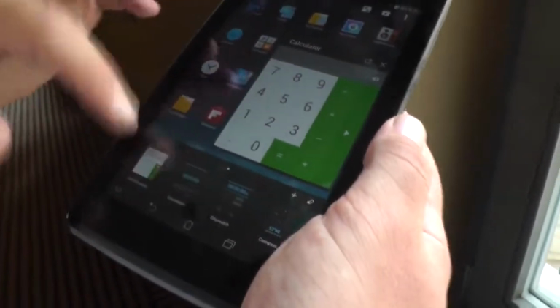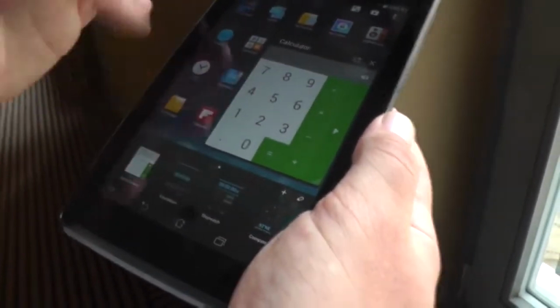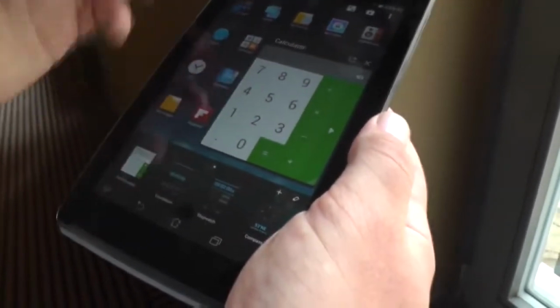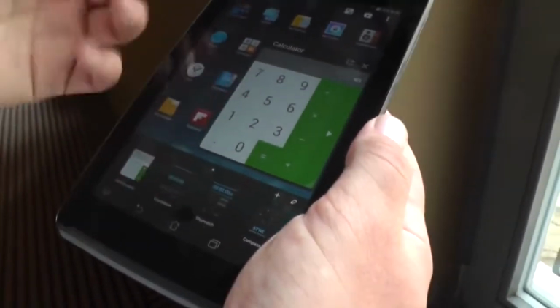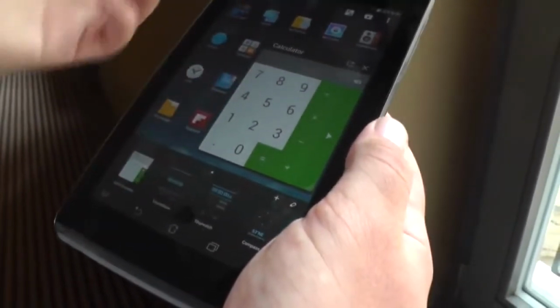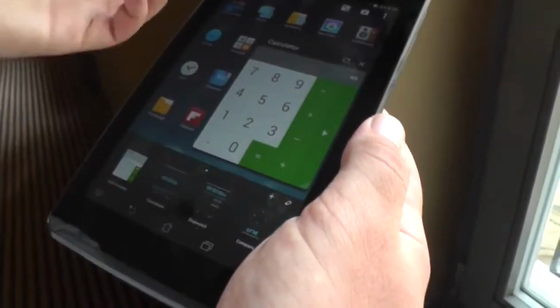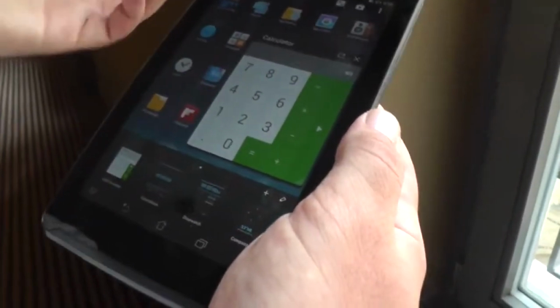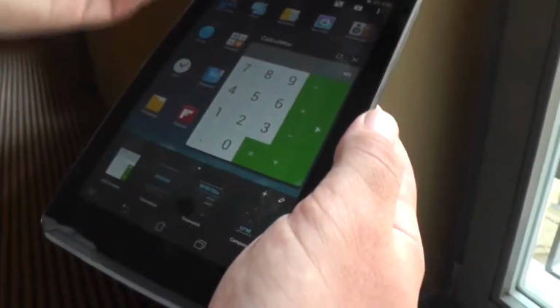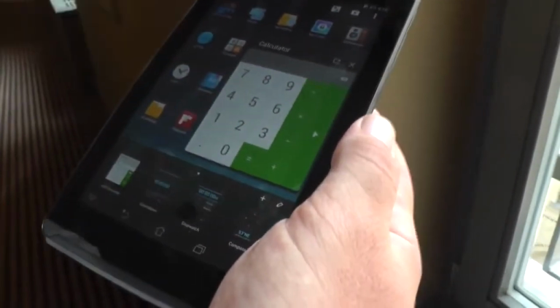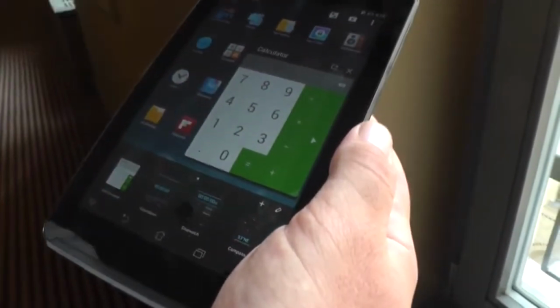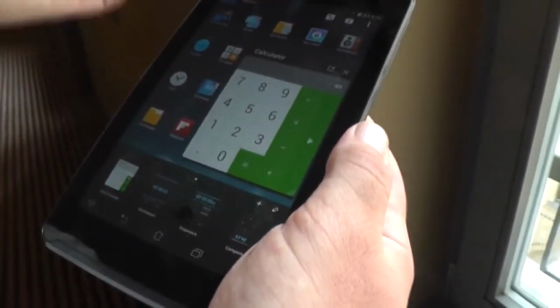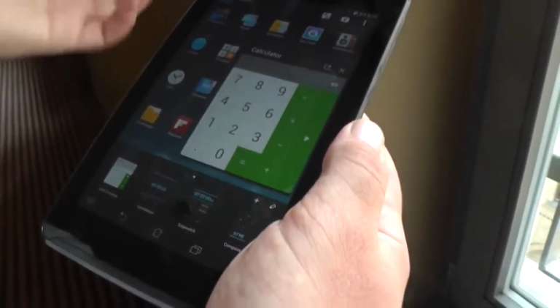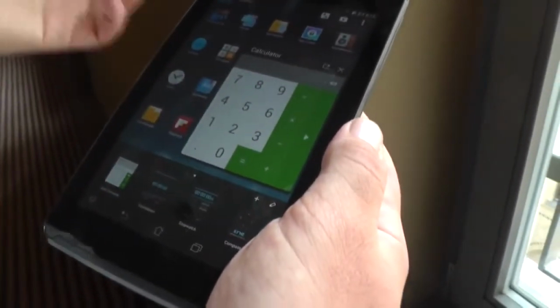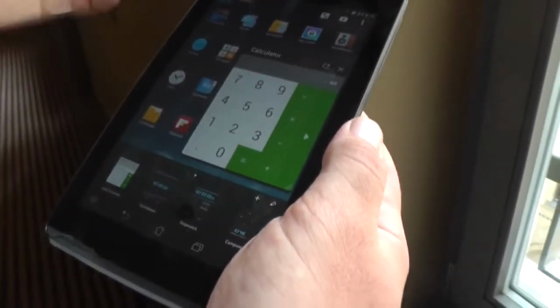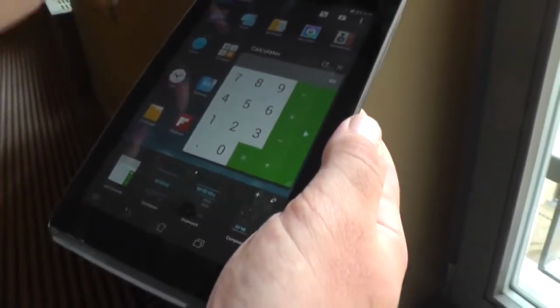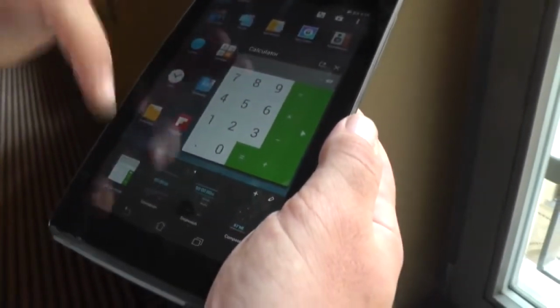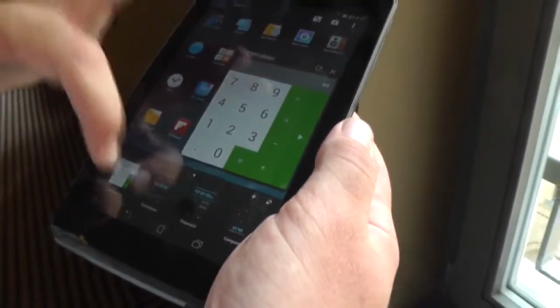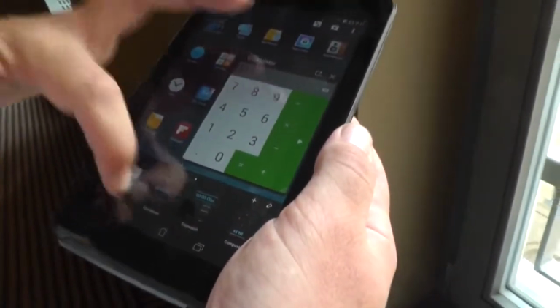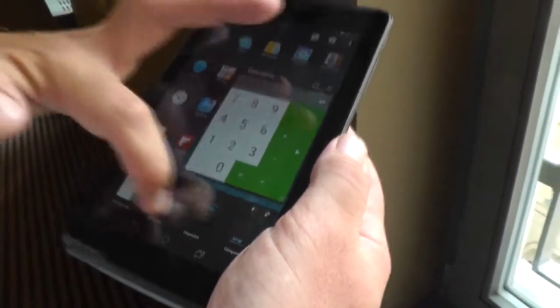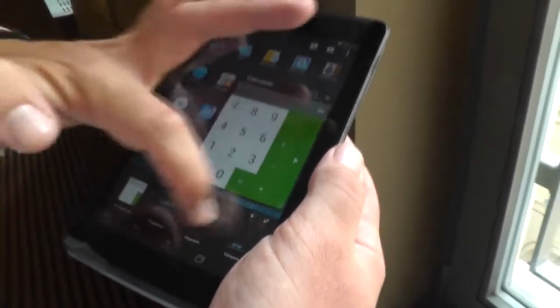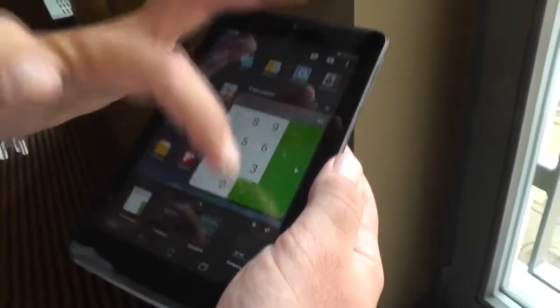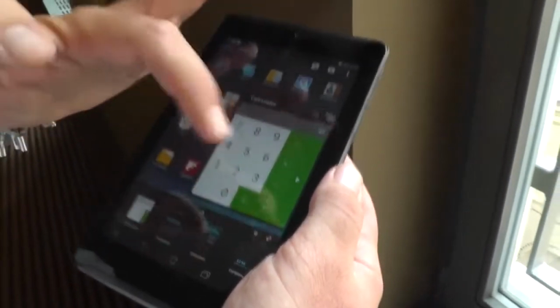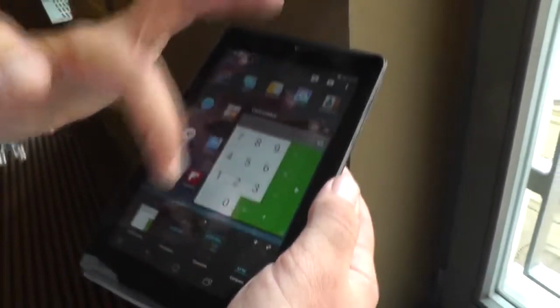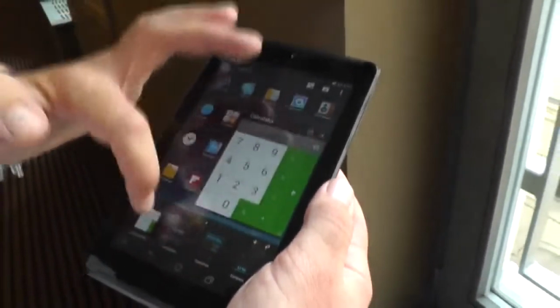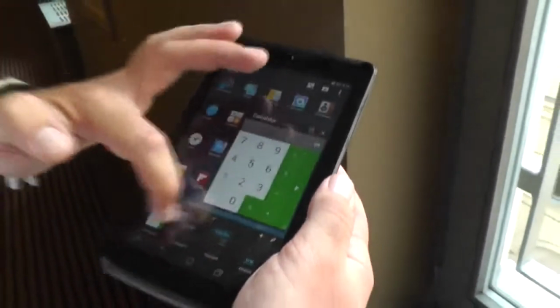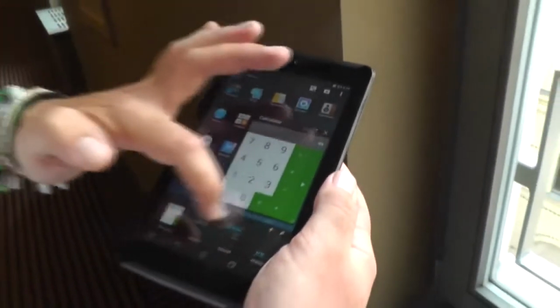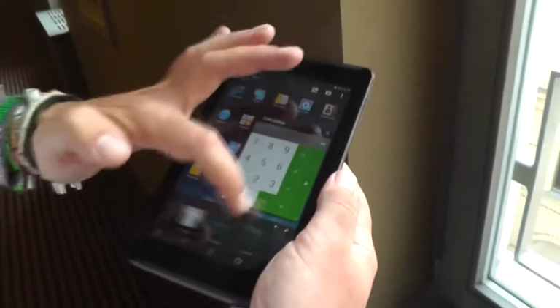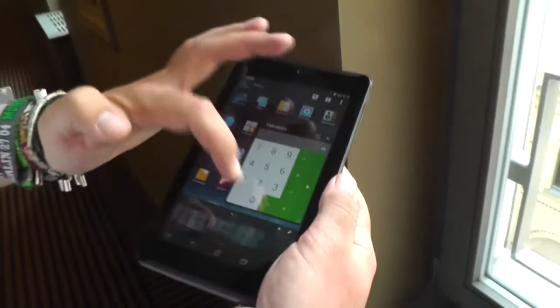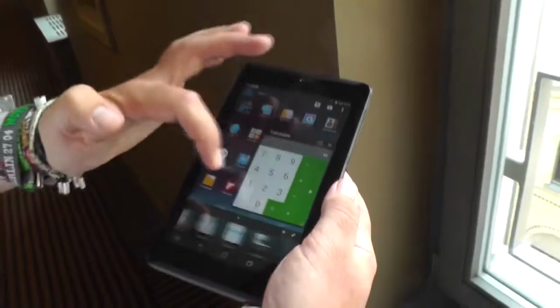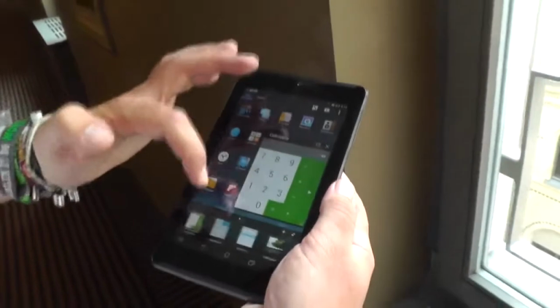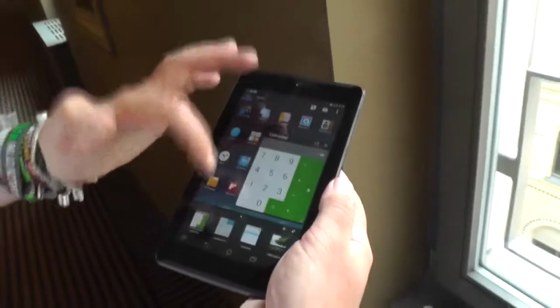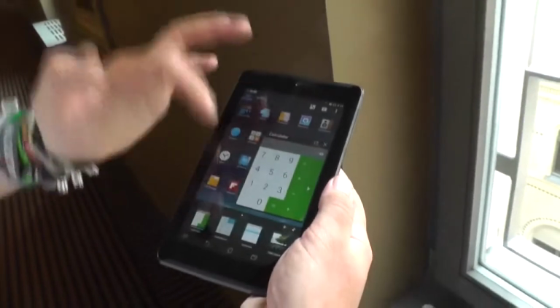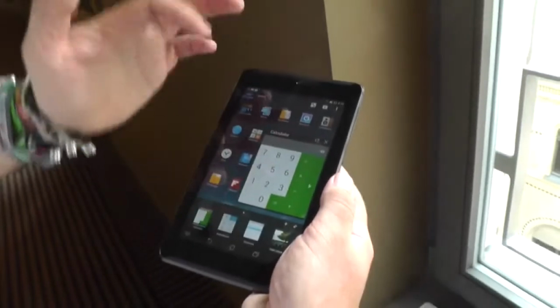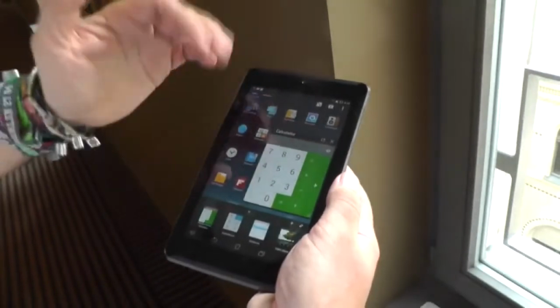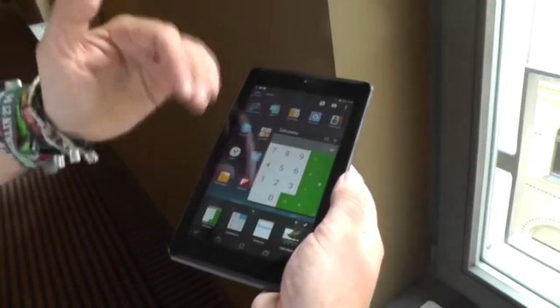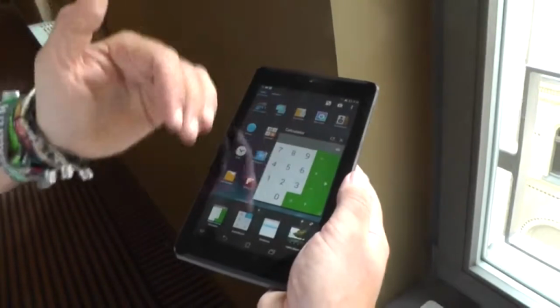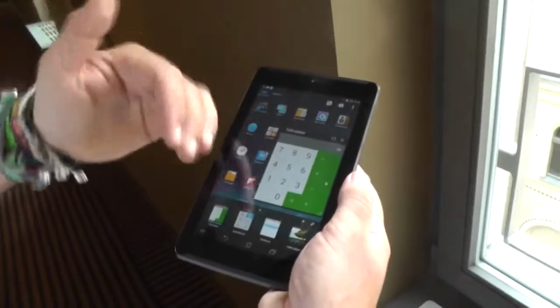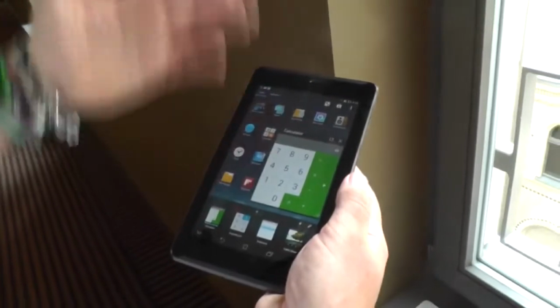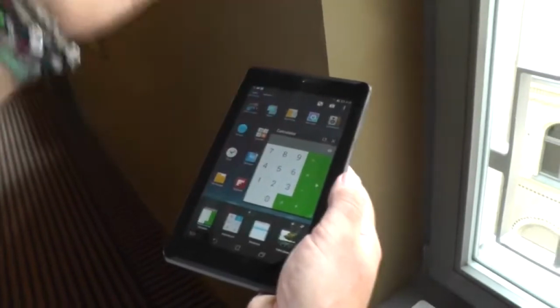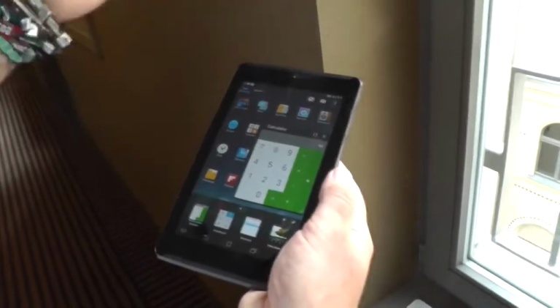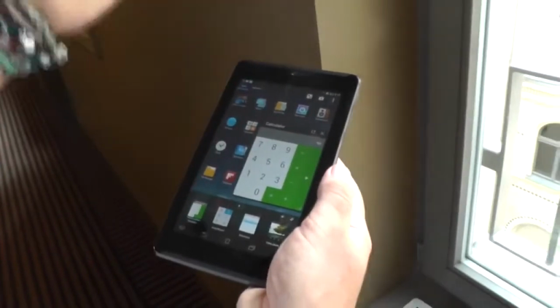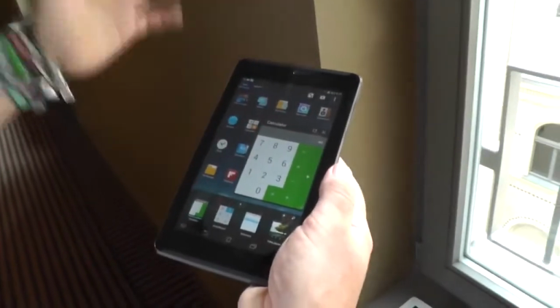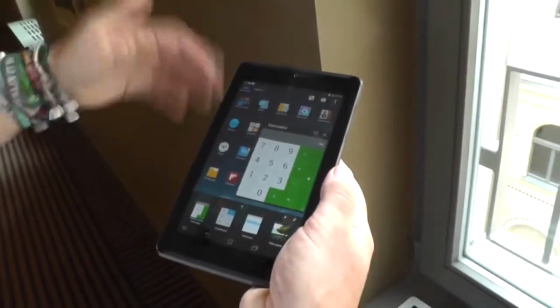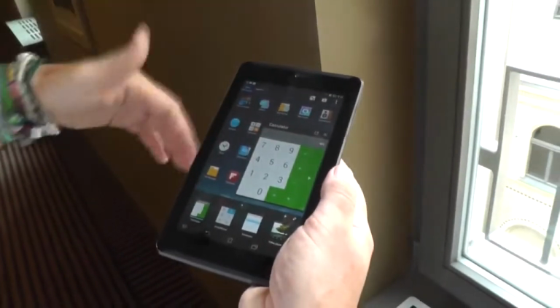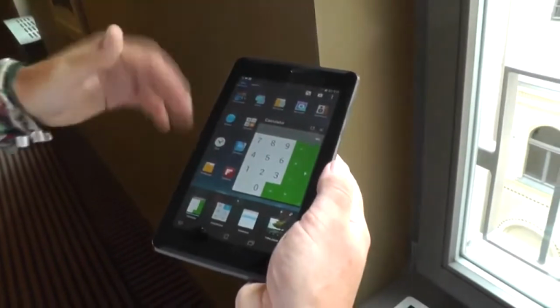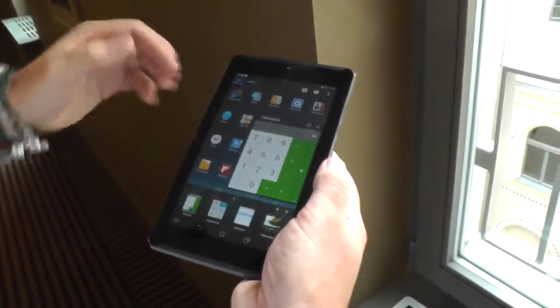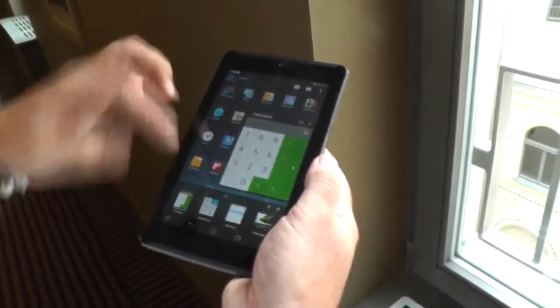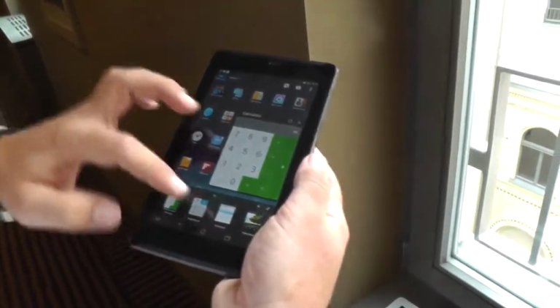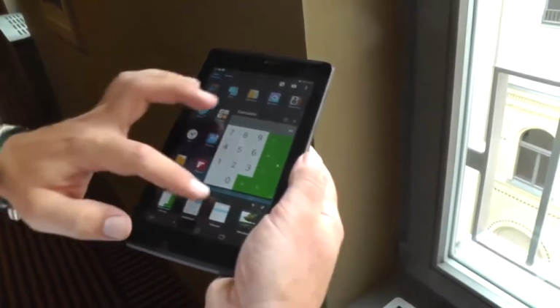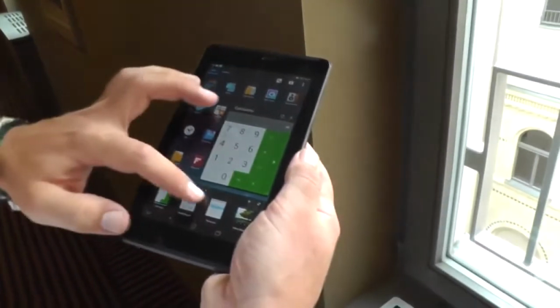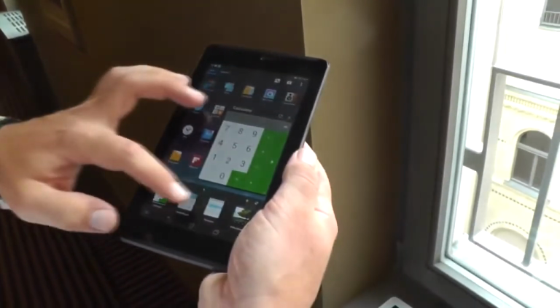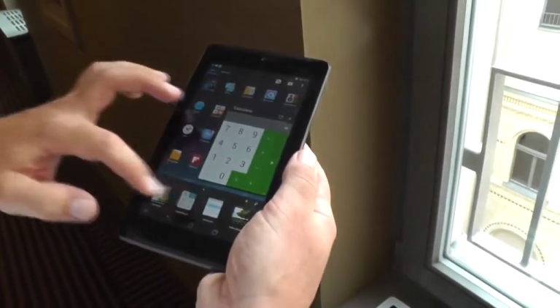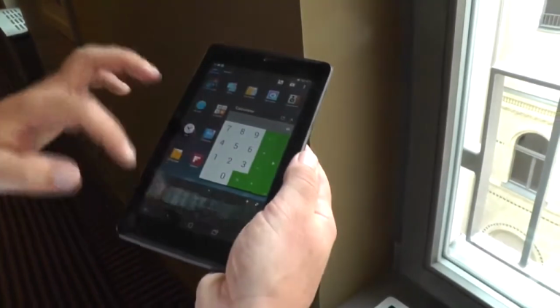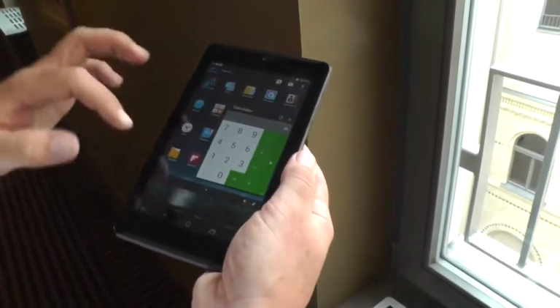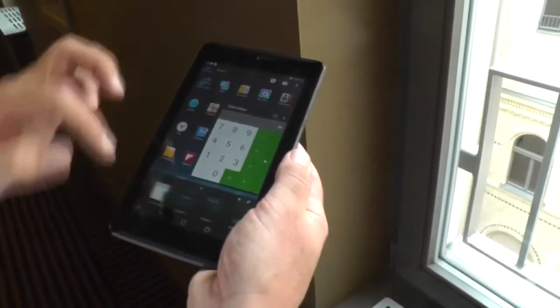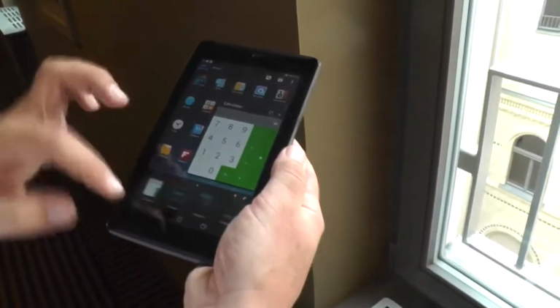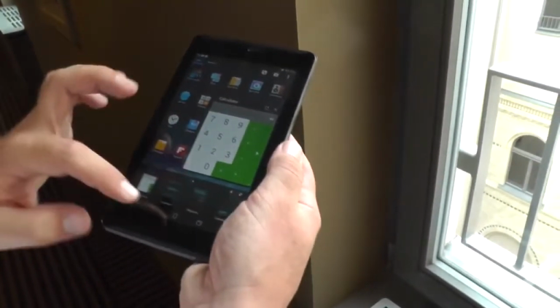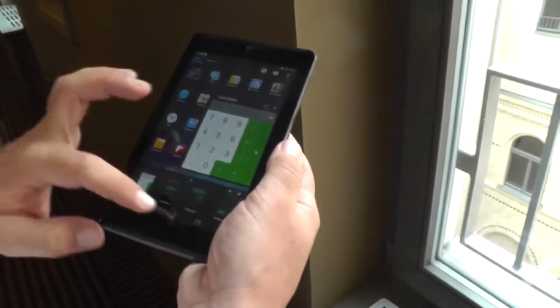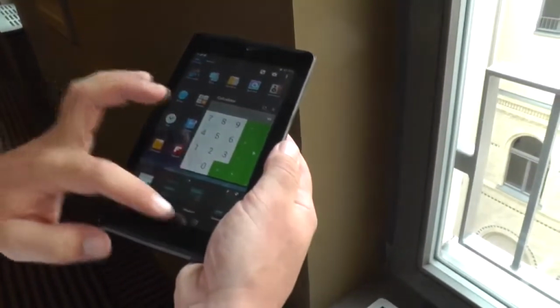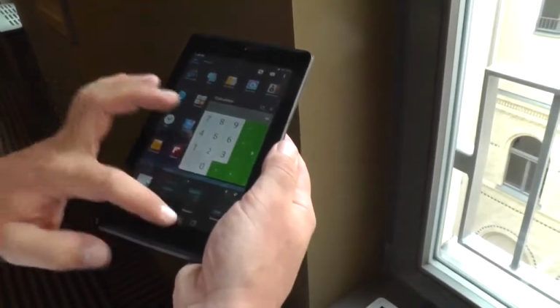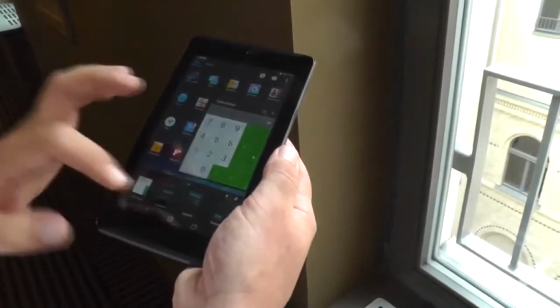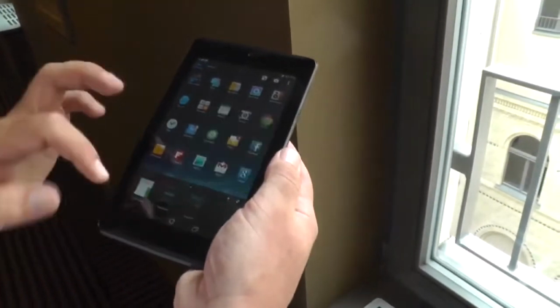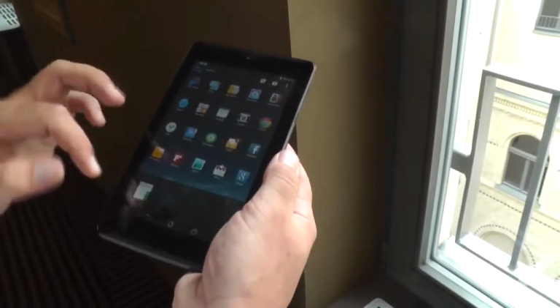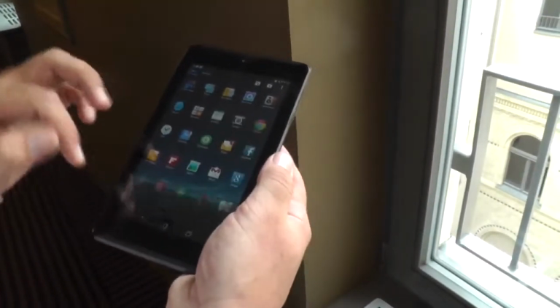You have a countdown, a stopwatch, a compass, a calculator, a dictionary, and a couple of other tiny apps.